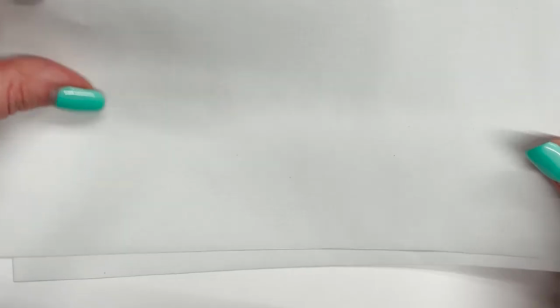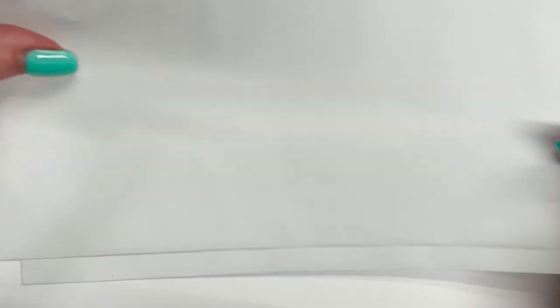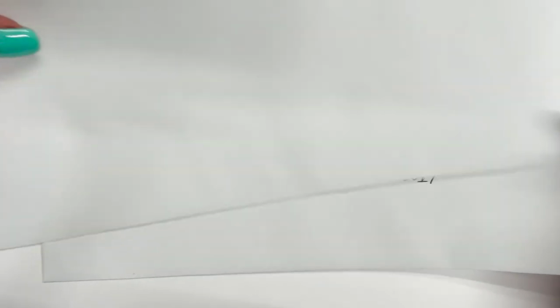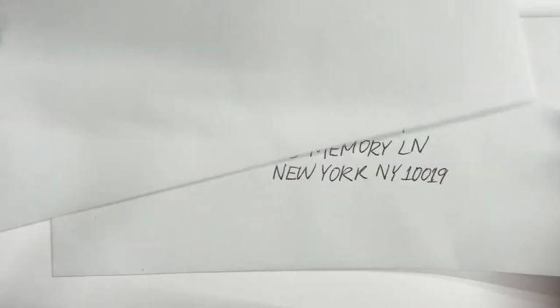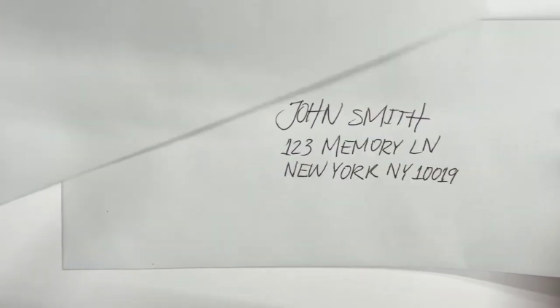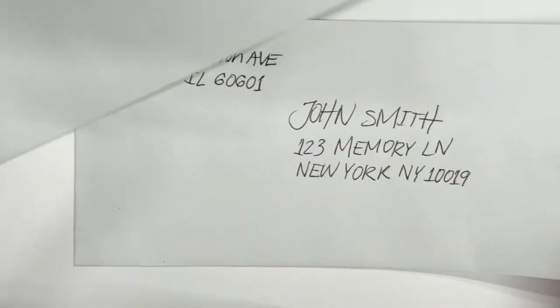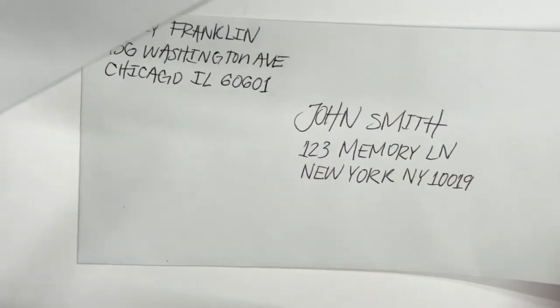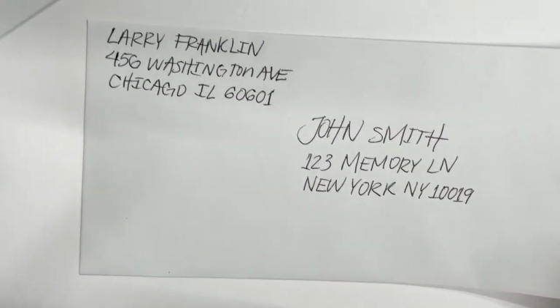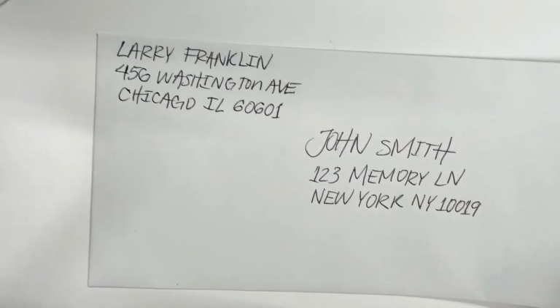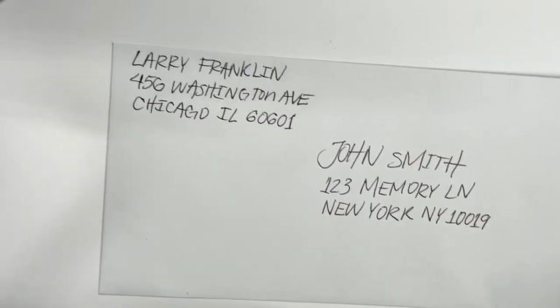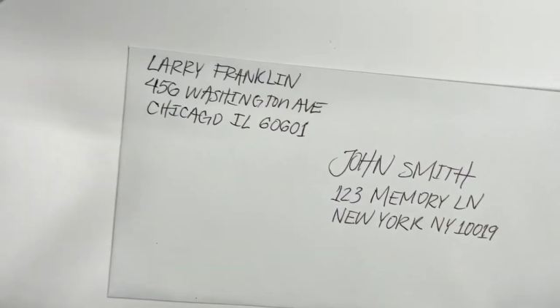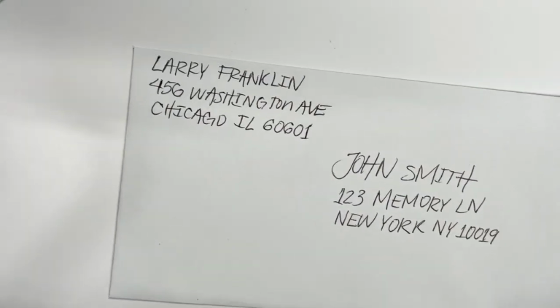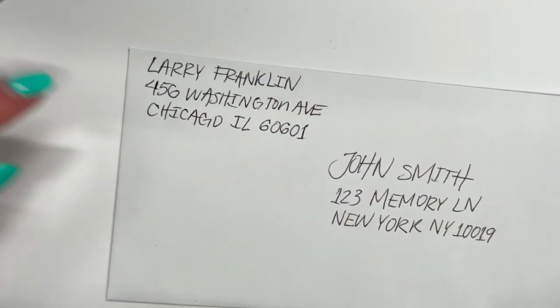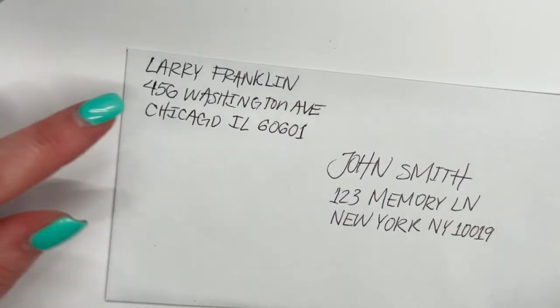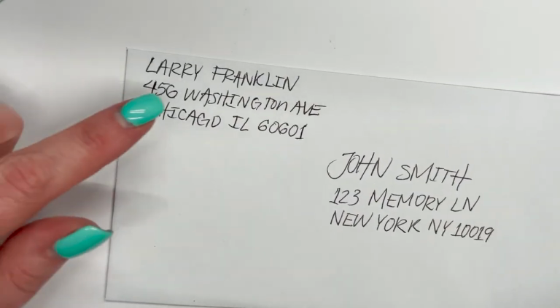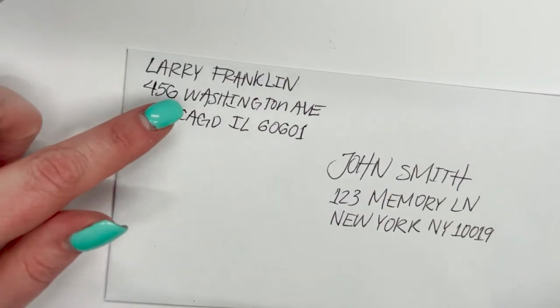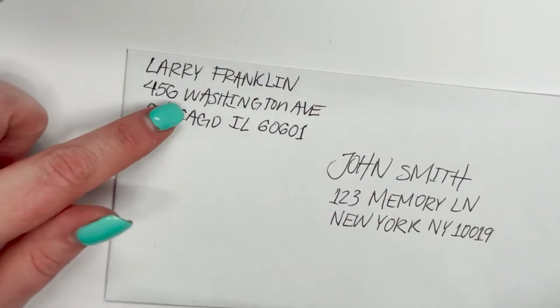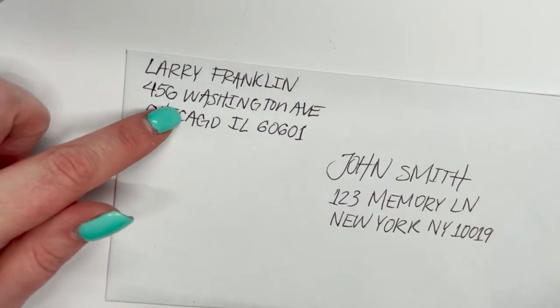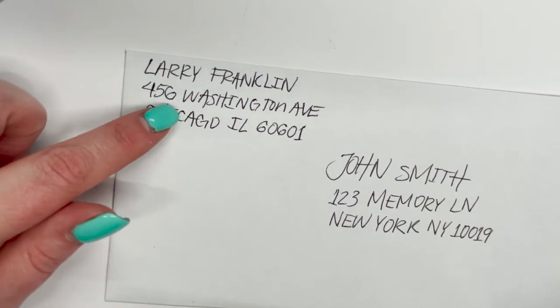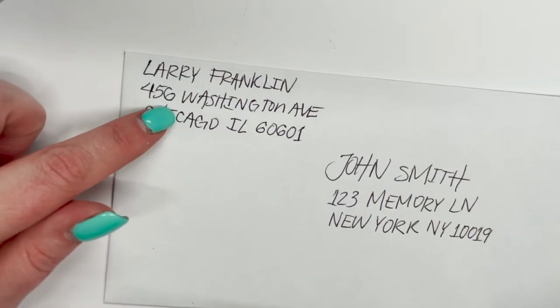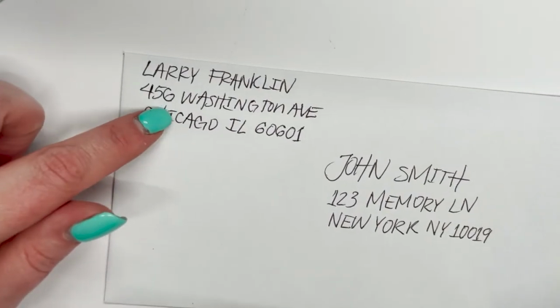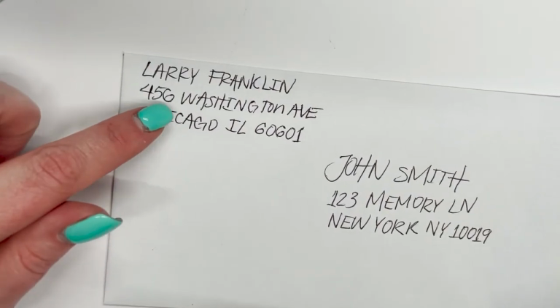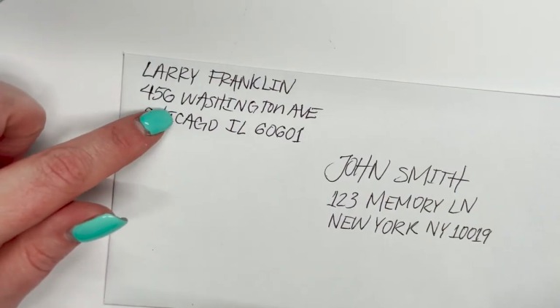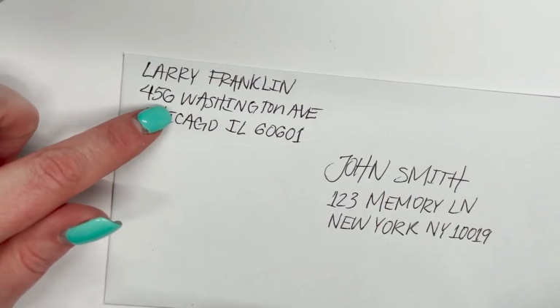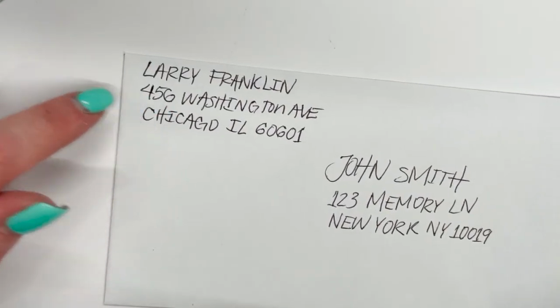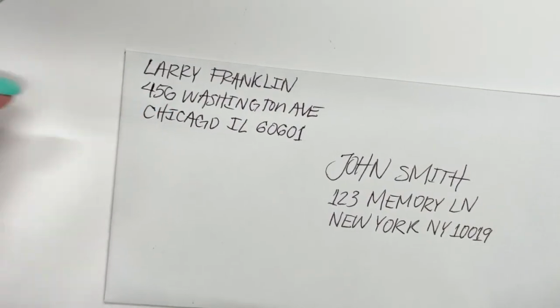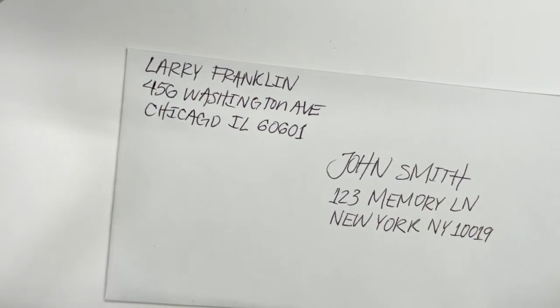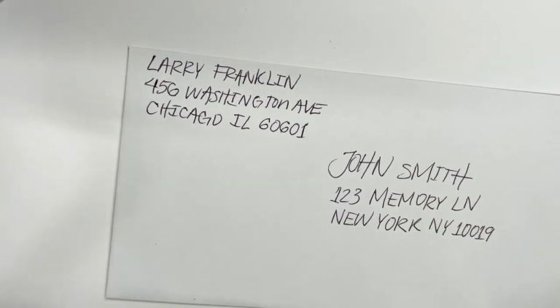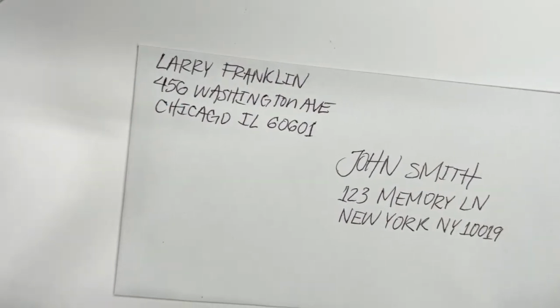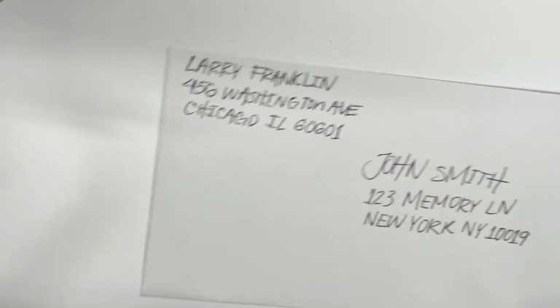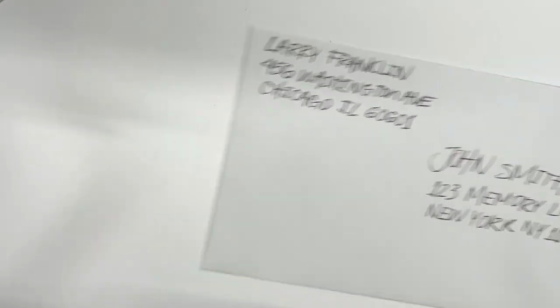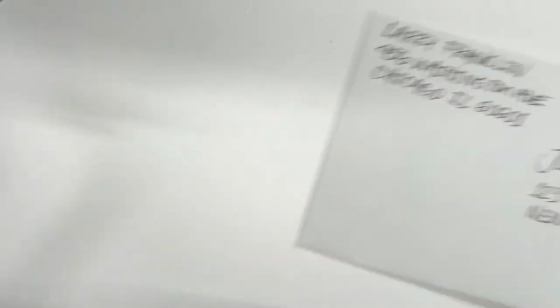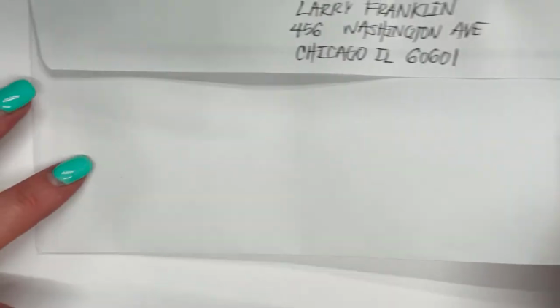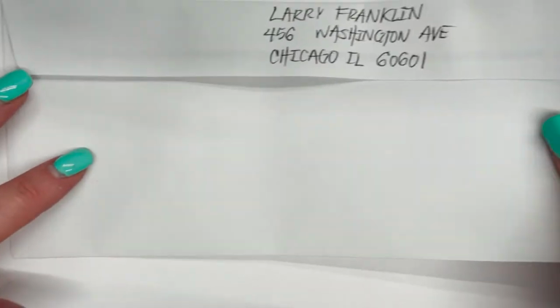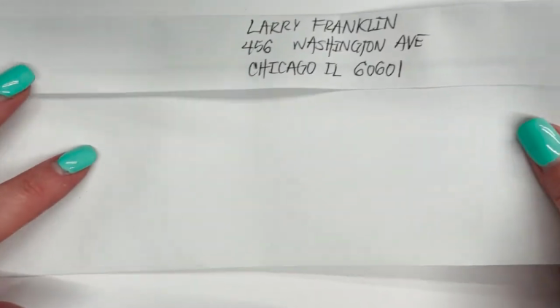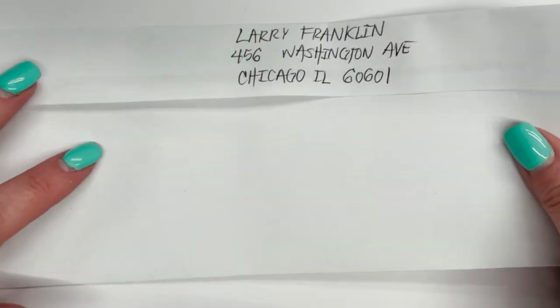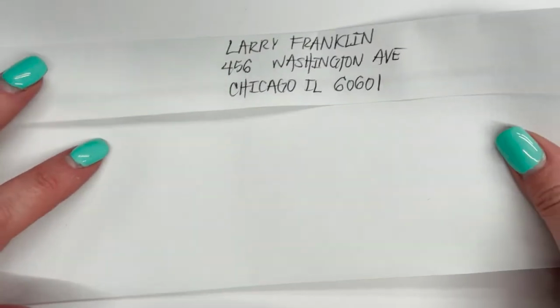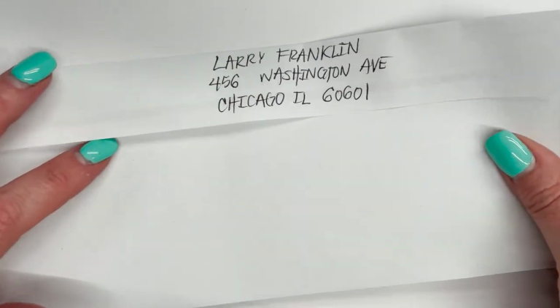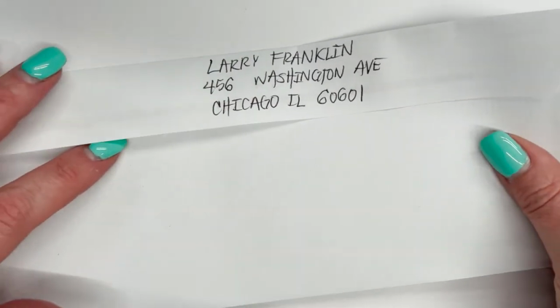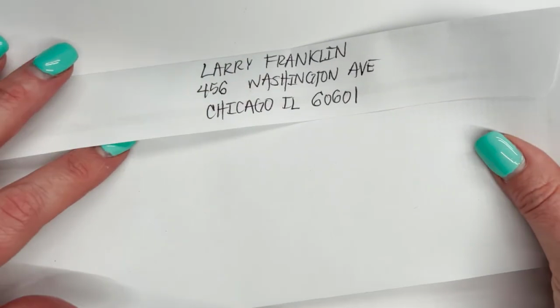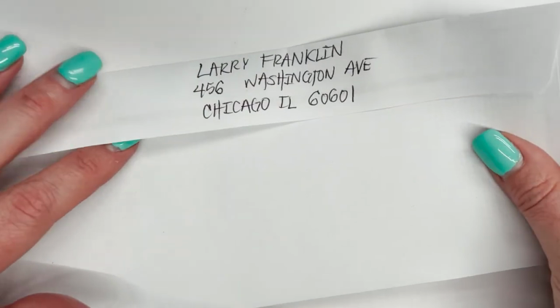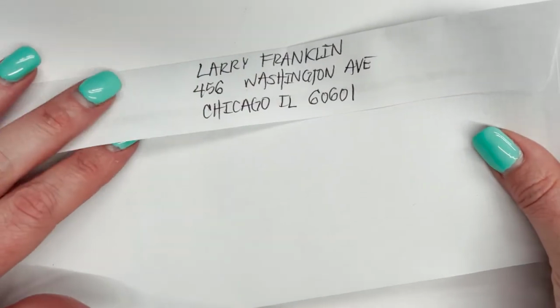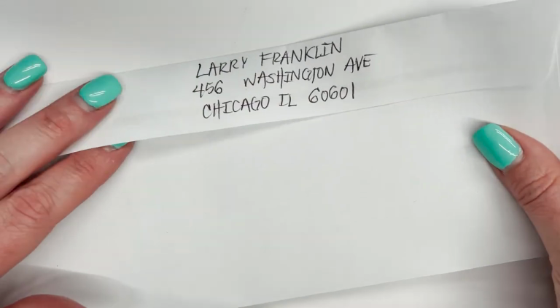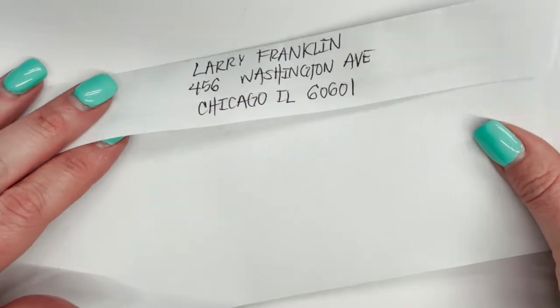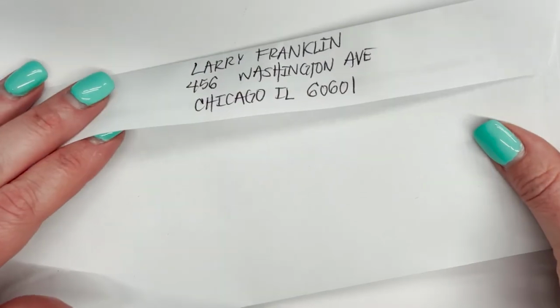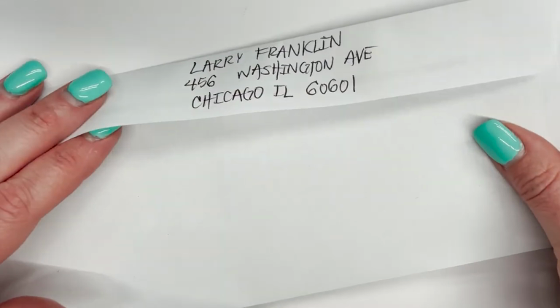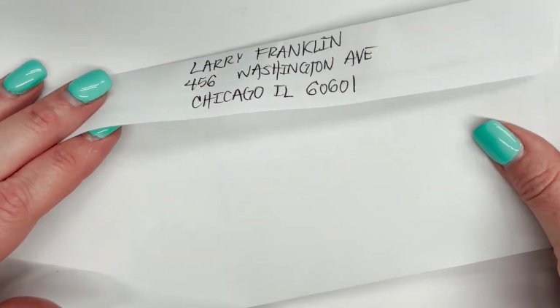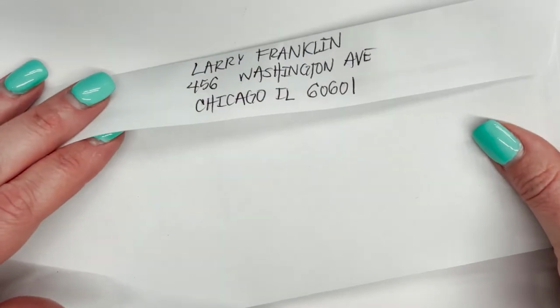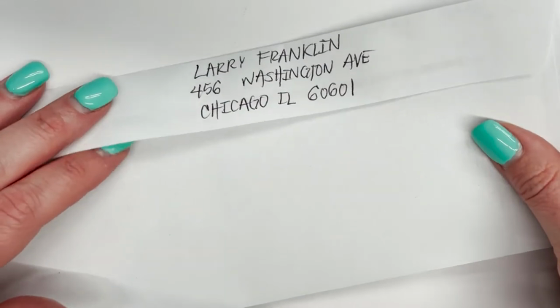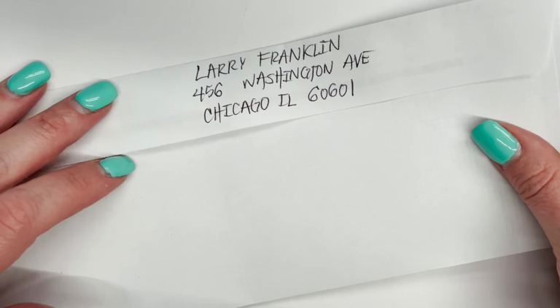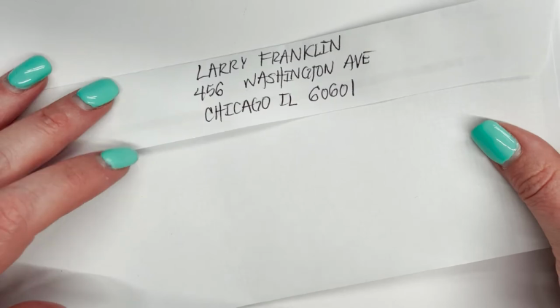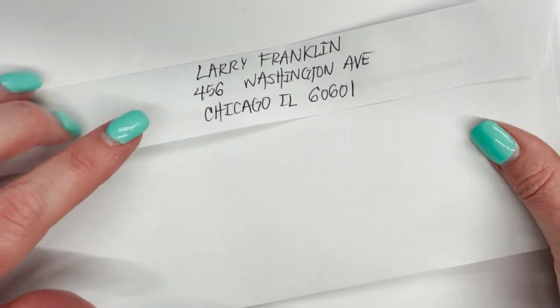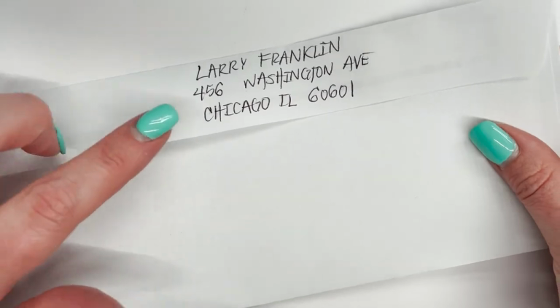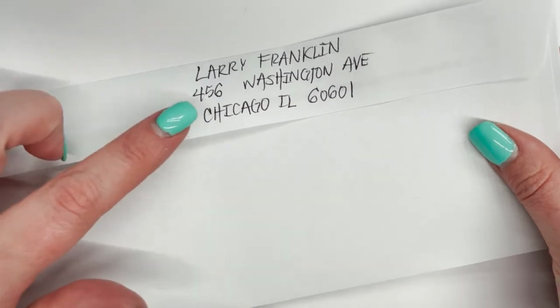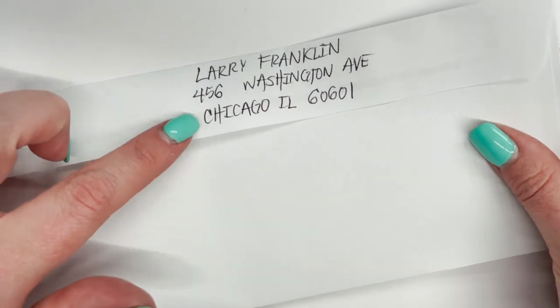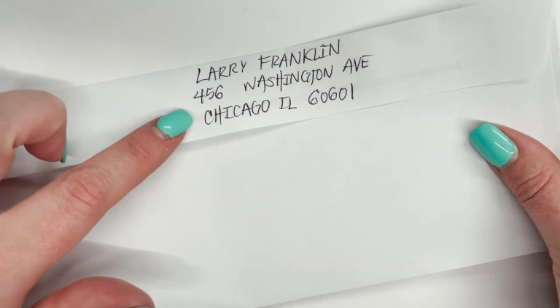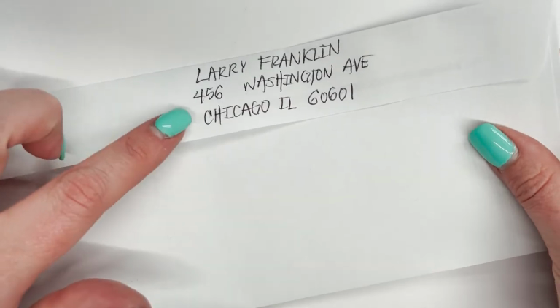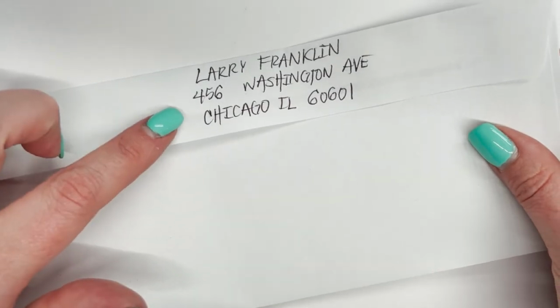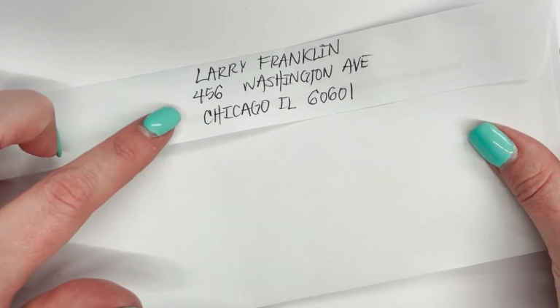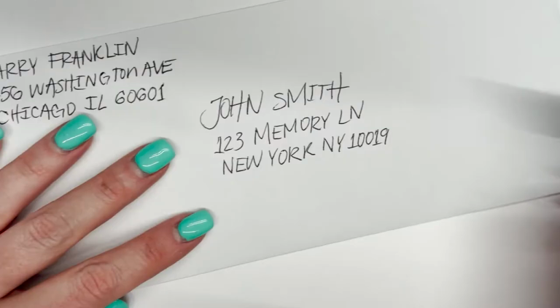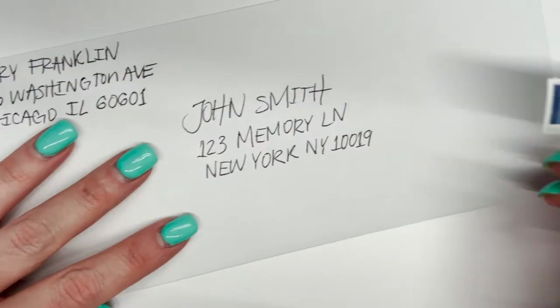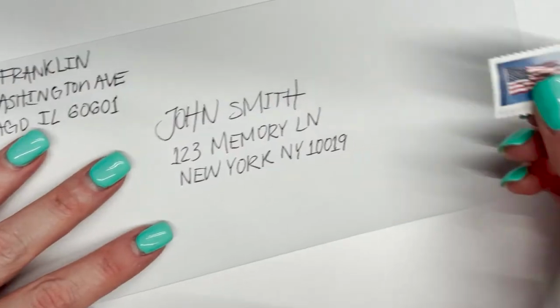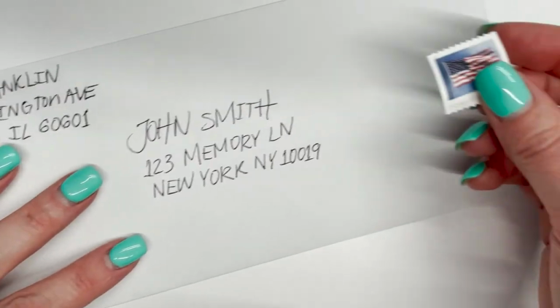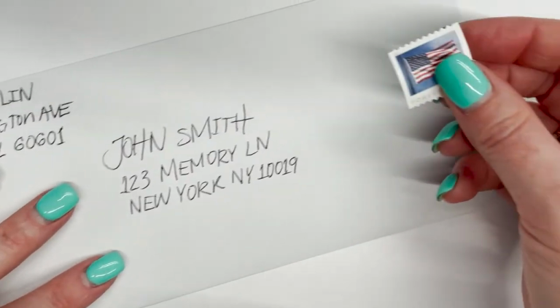Where's the return address go, you ask? Why, right here in the upper left-hand corner. Or if you really want to spice it up, you can write it on the back of the envelope.